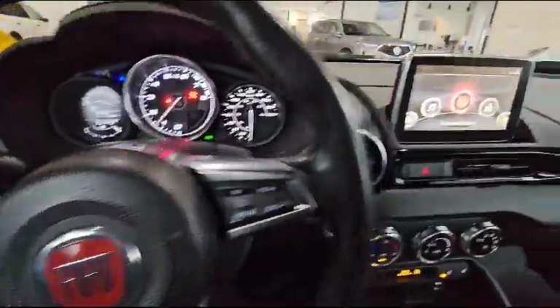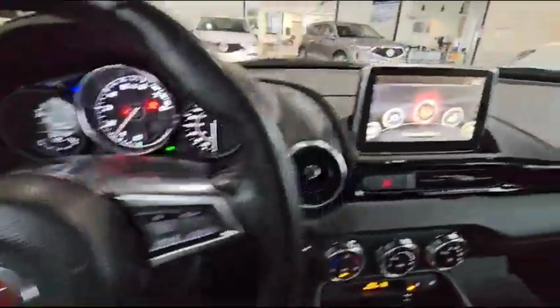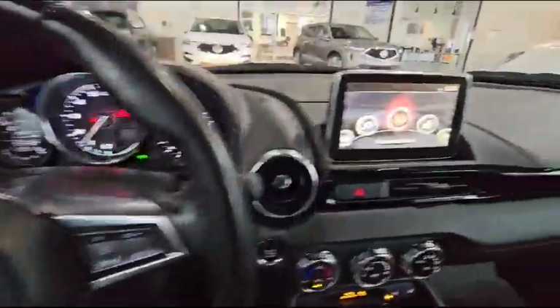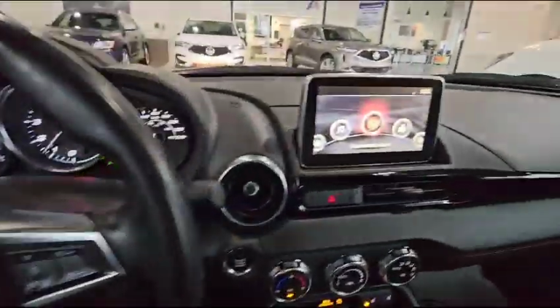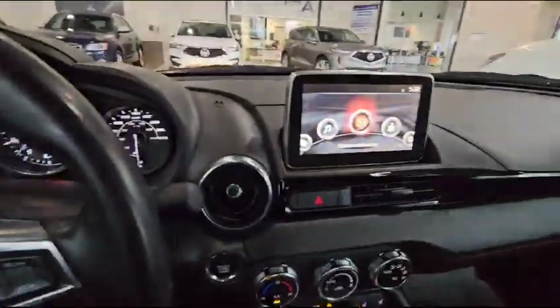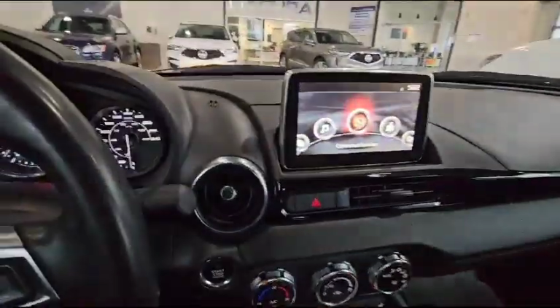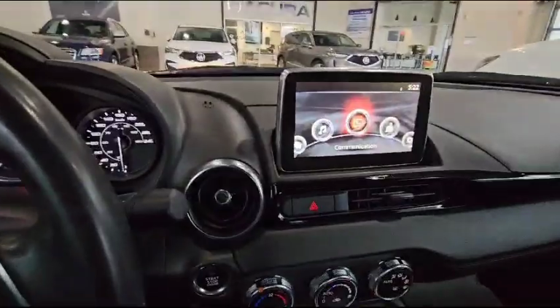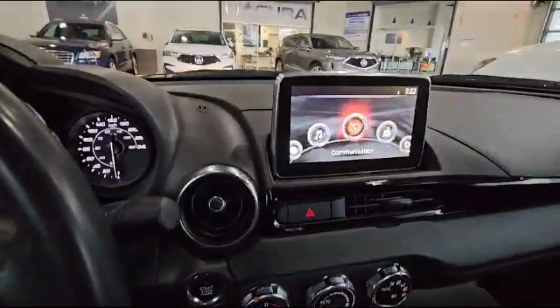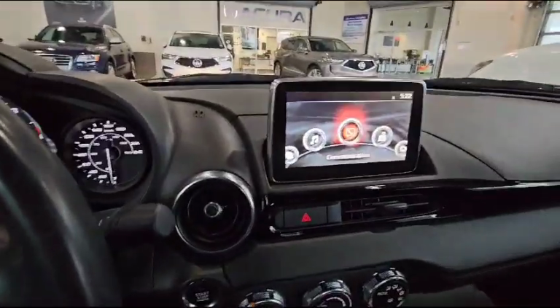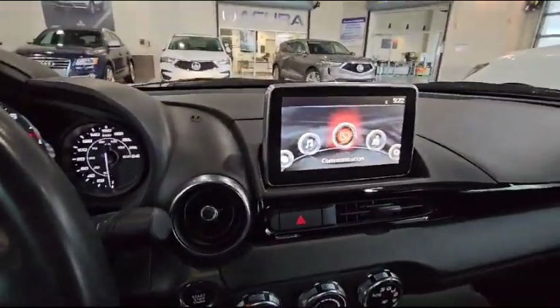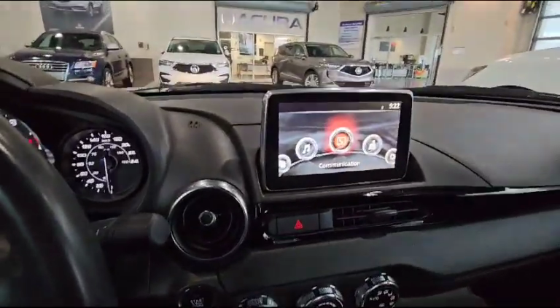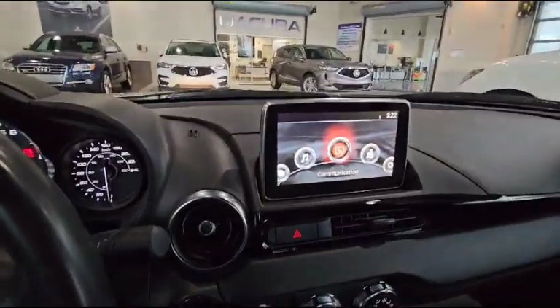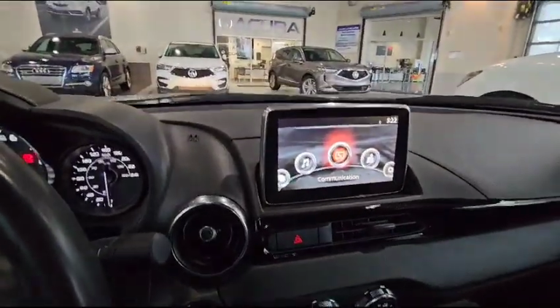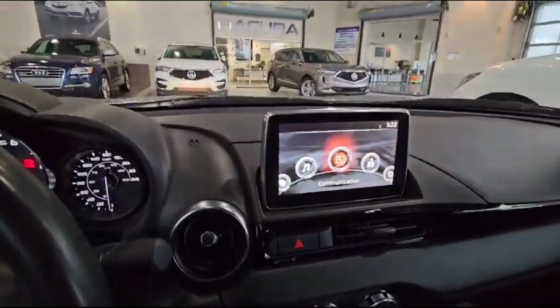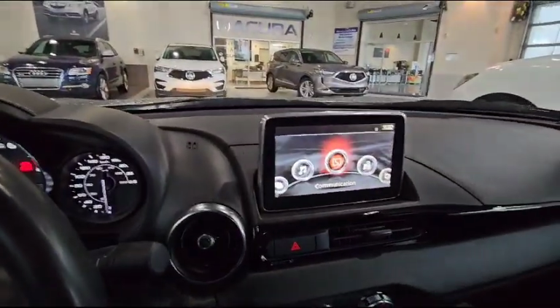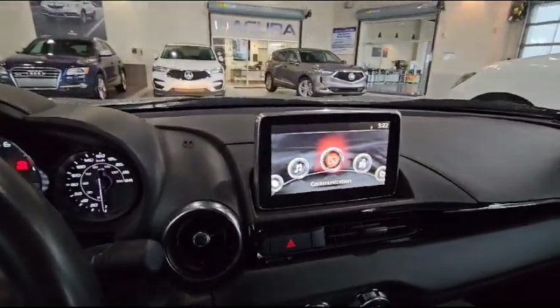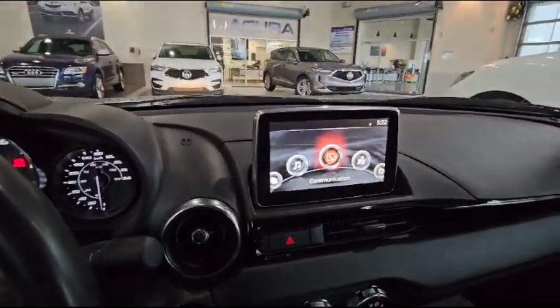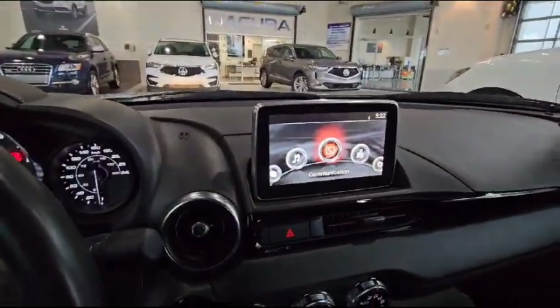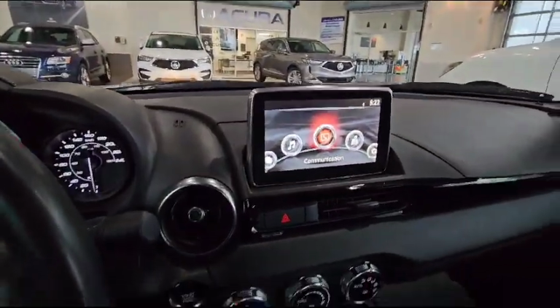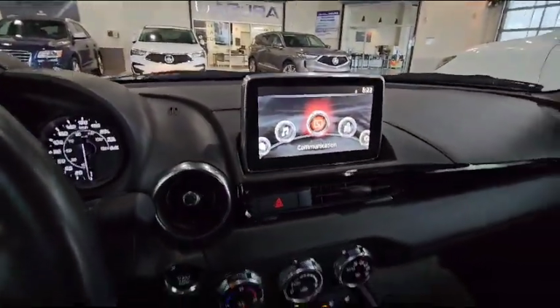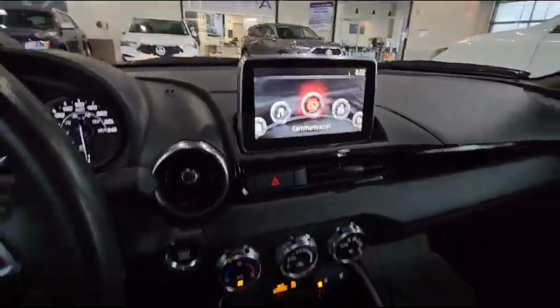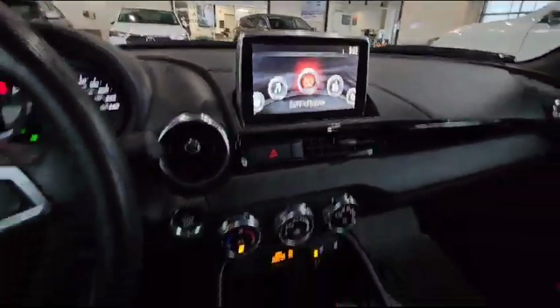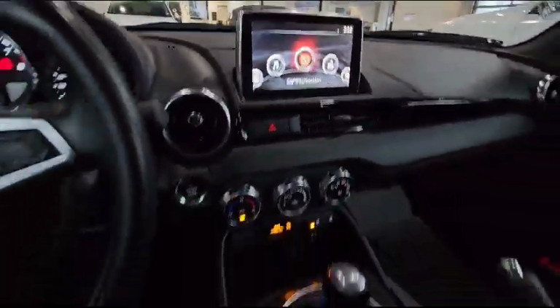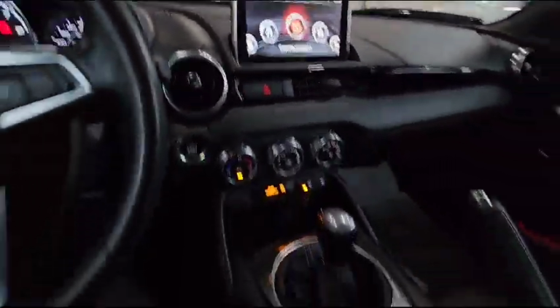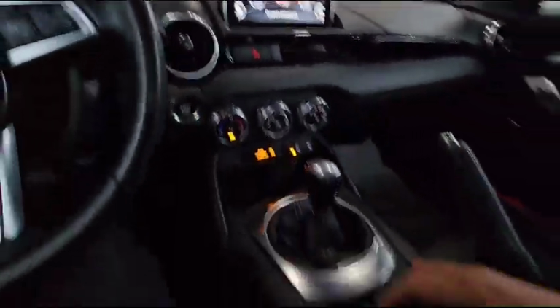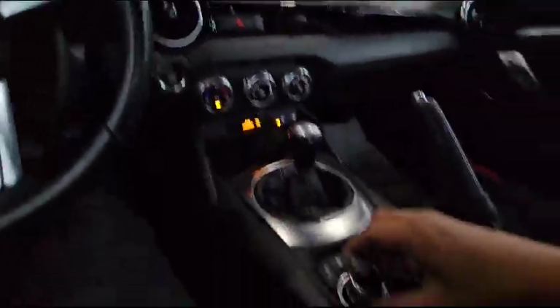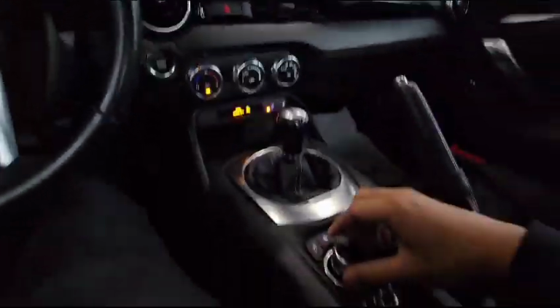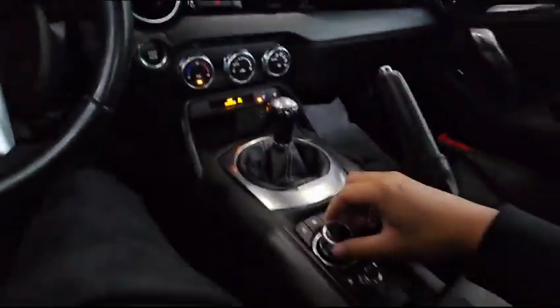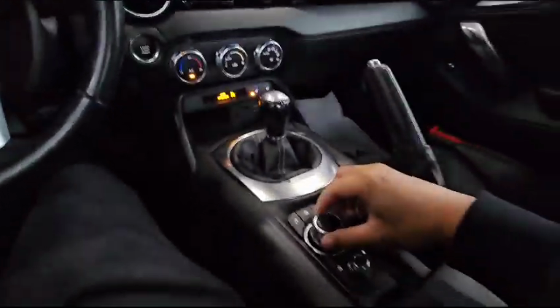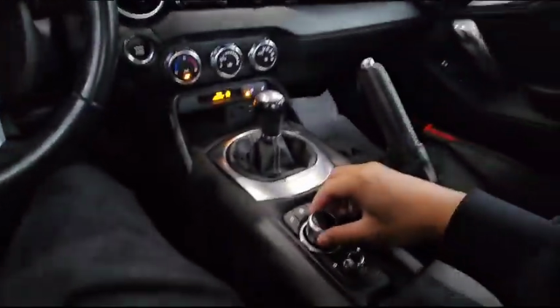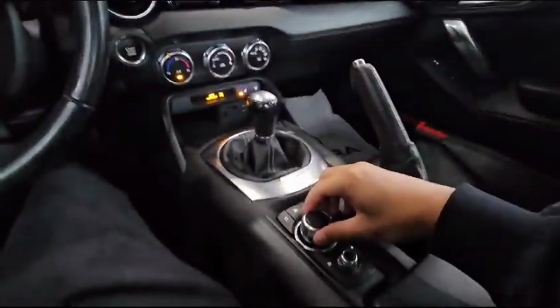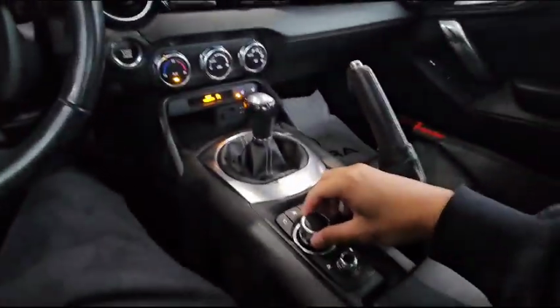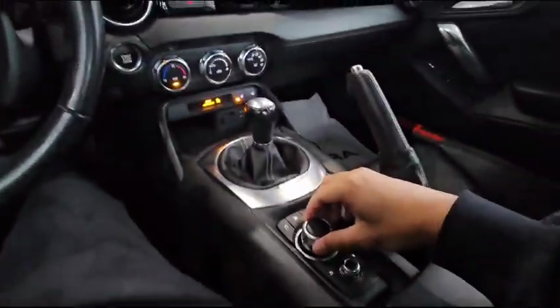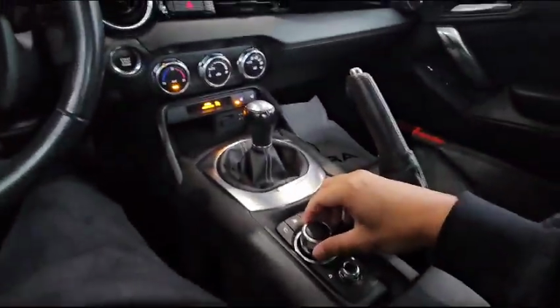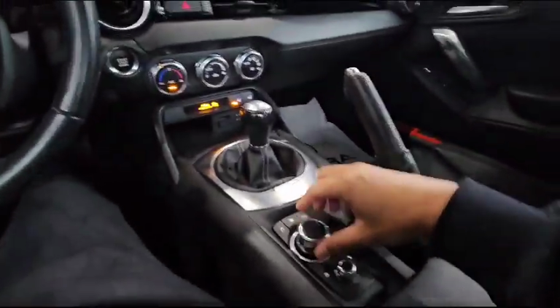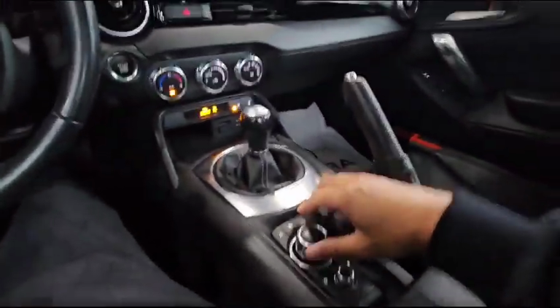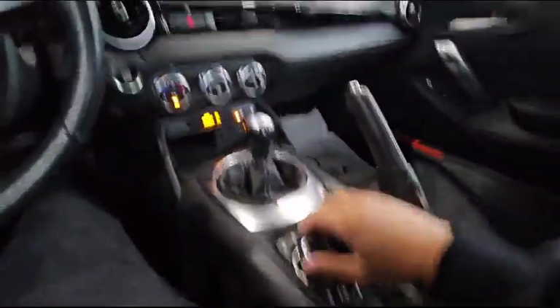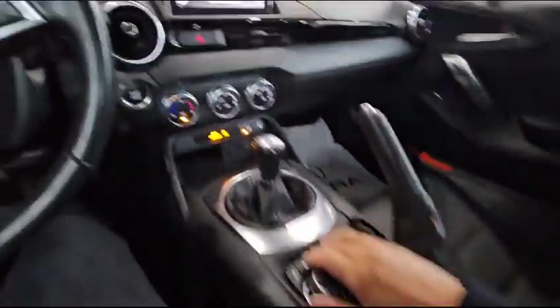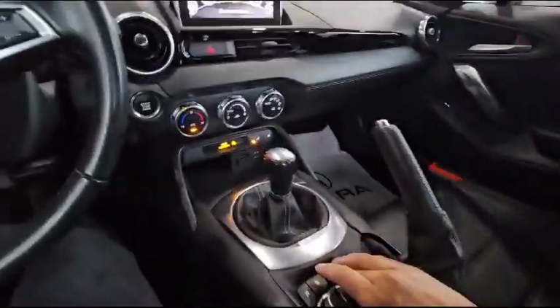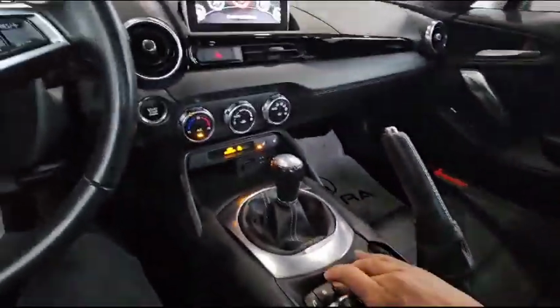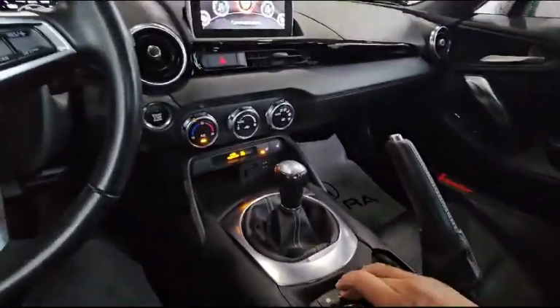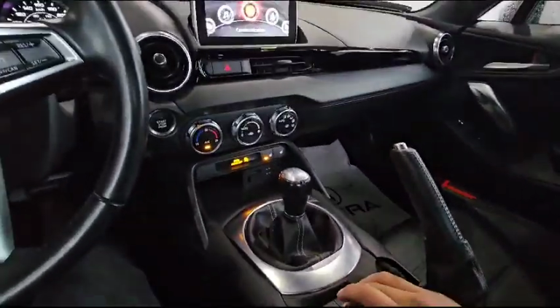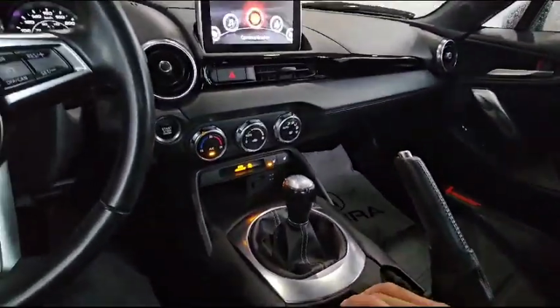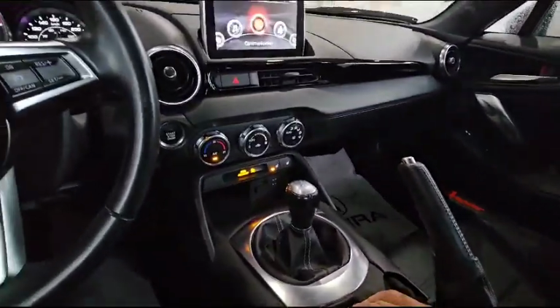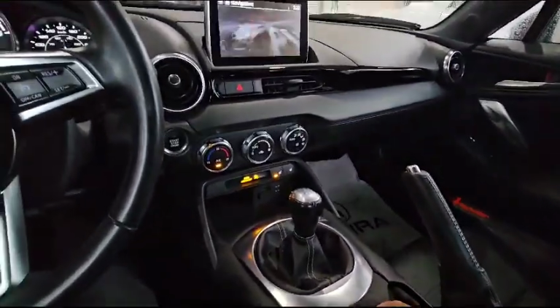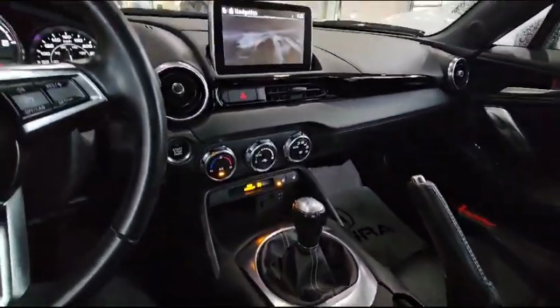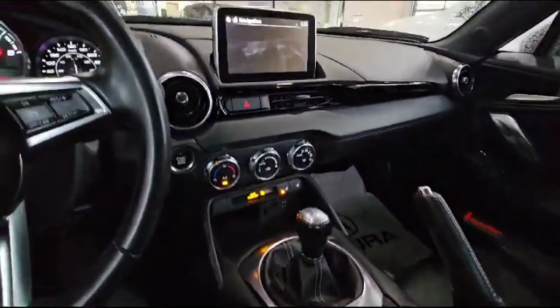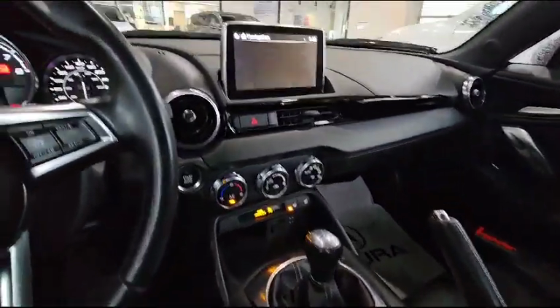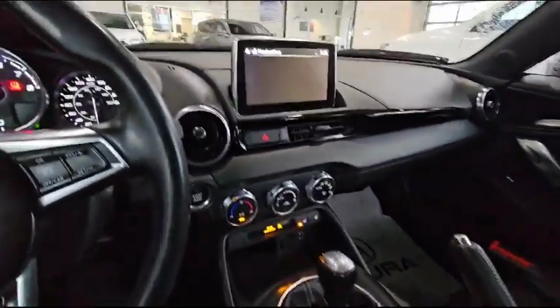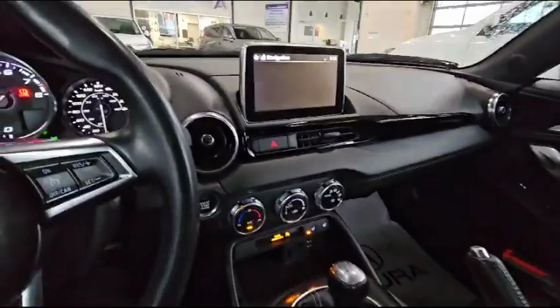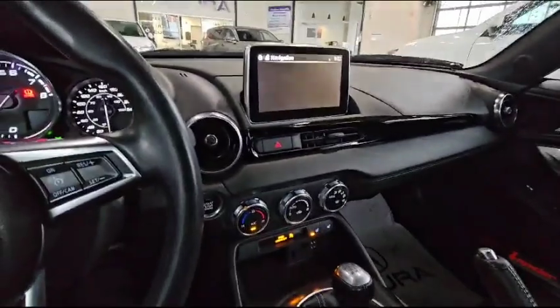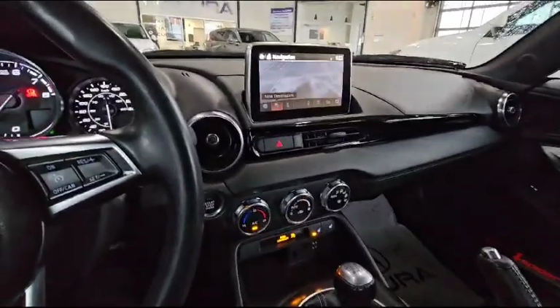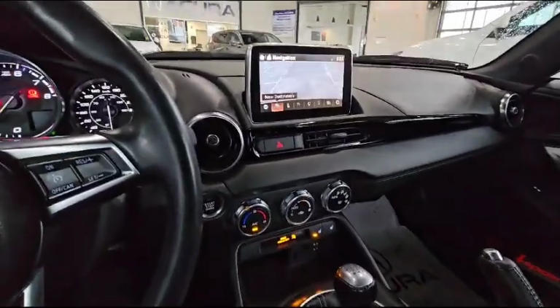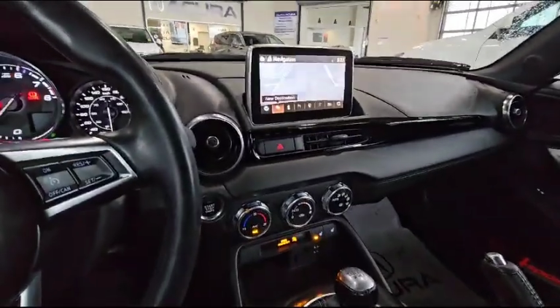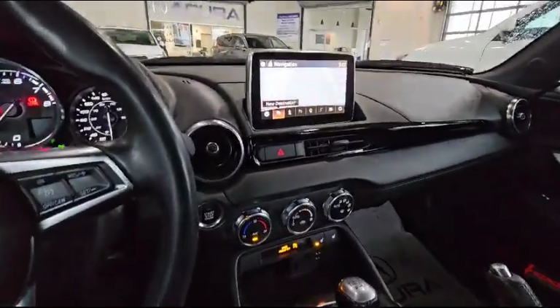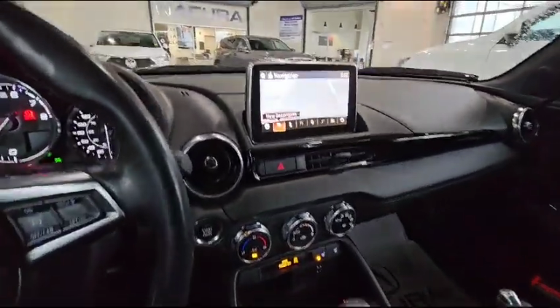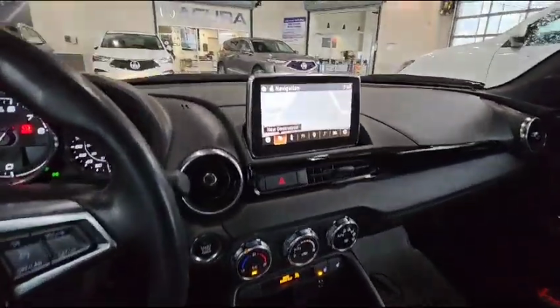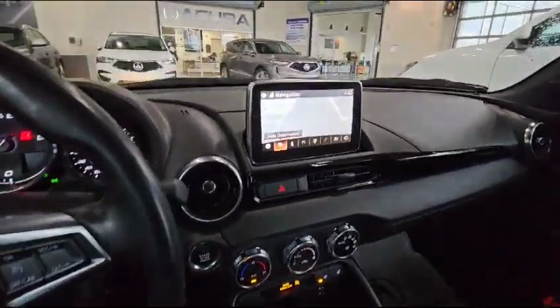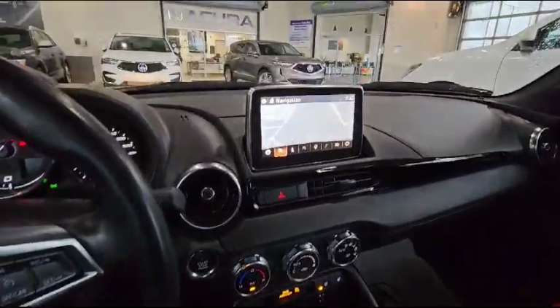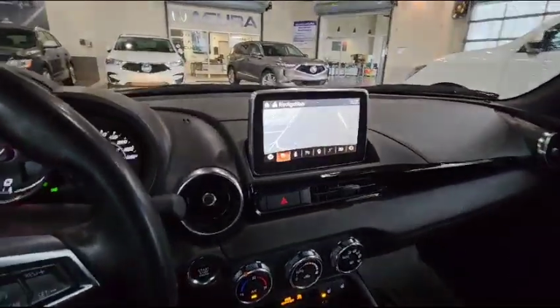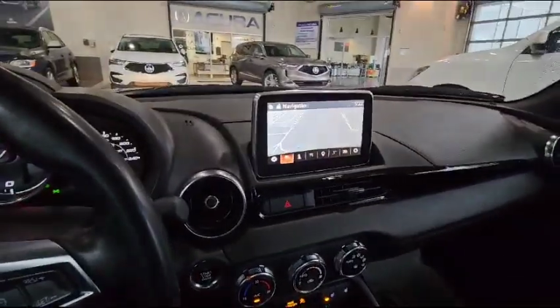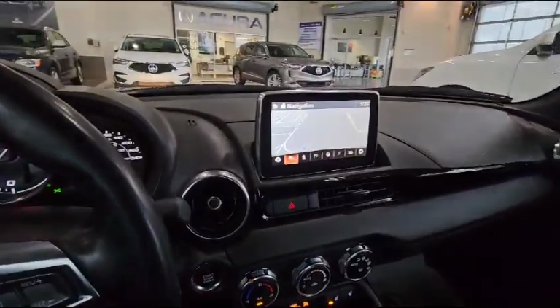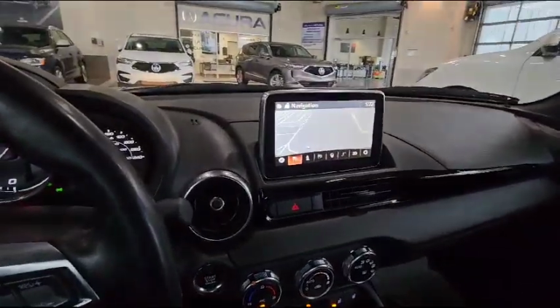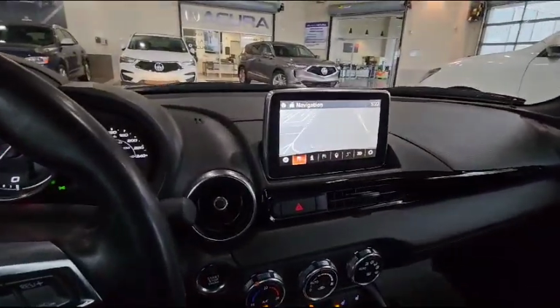And this is how your infotainment system looks. Everything is controlled by this little knob down here. The vehicle does come with navigation too.